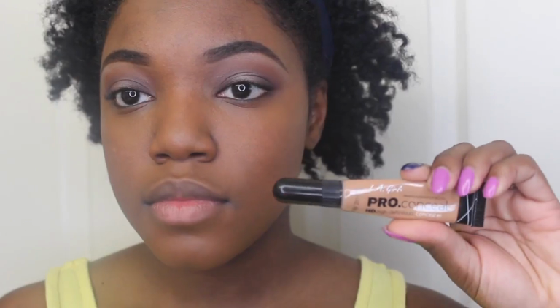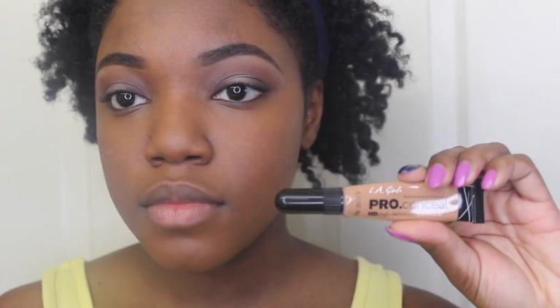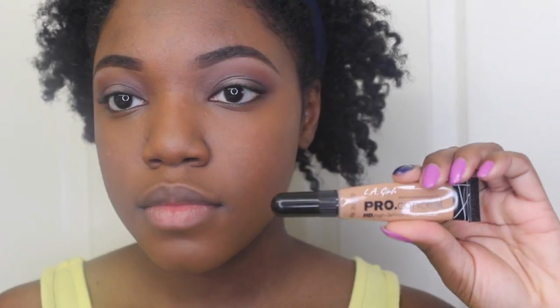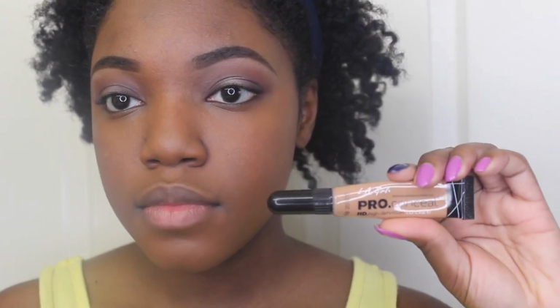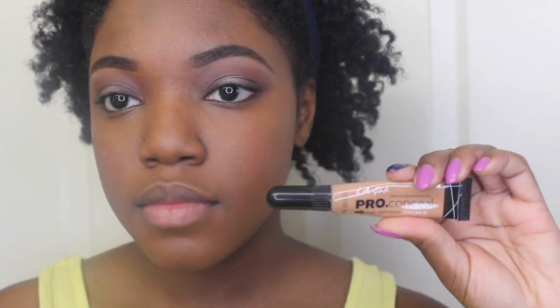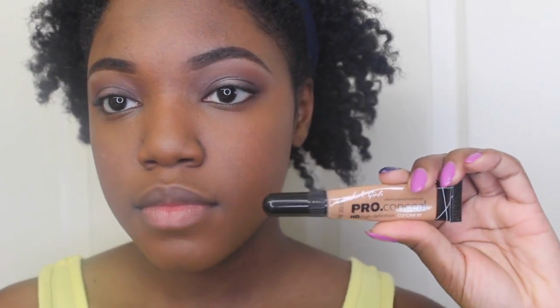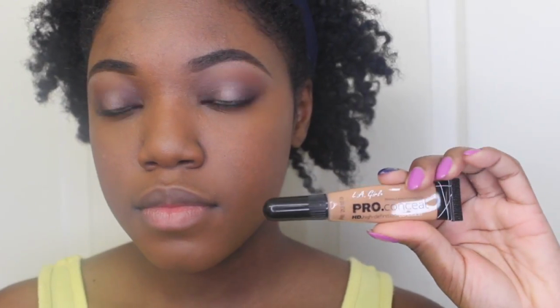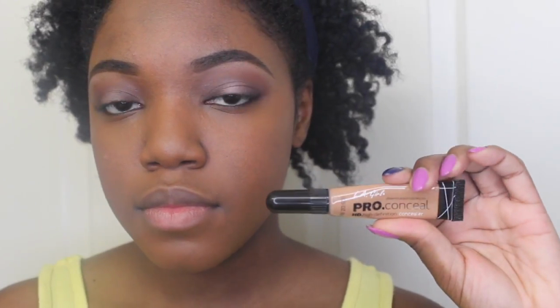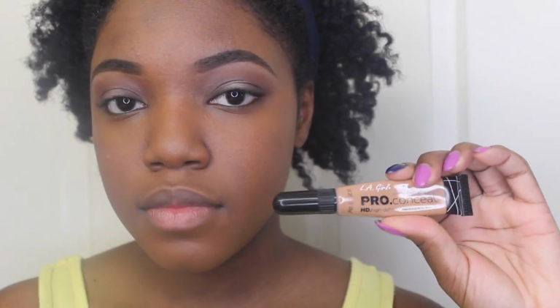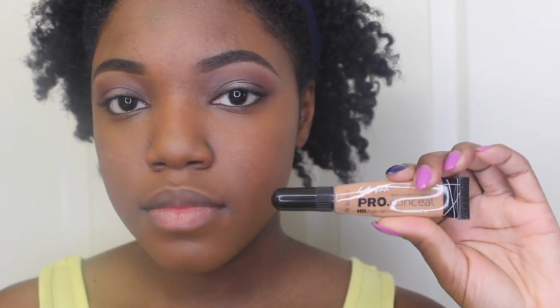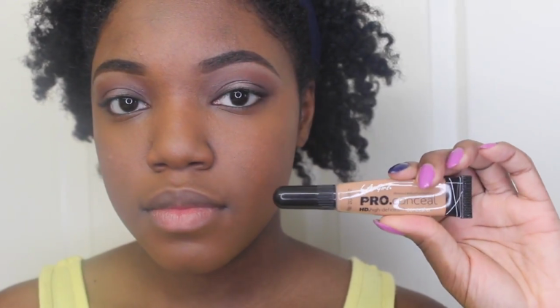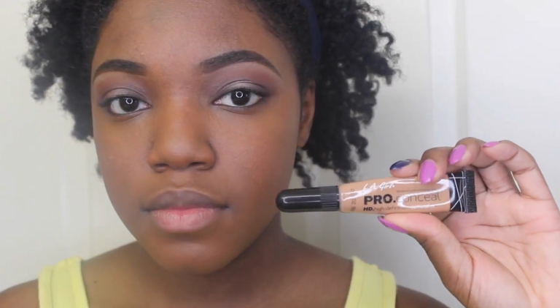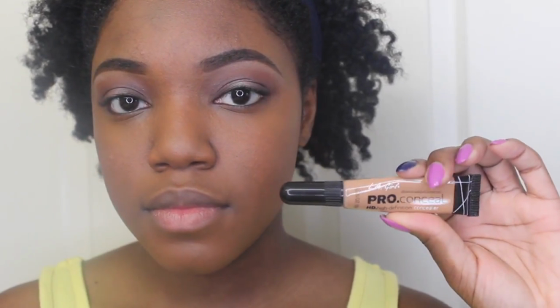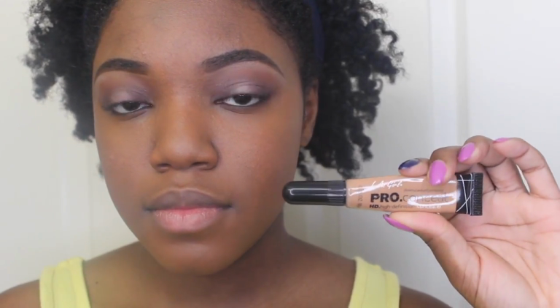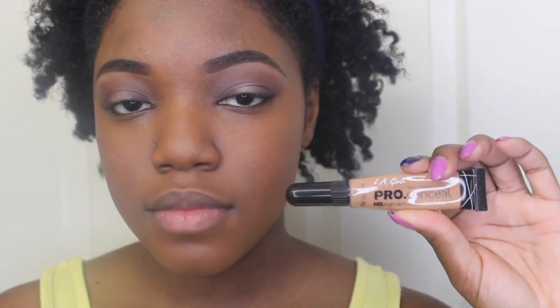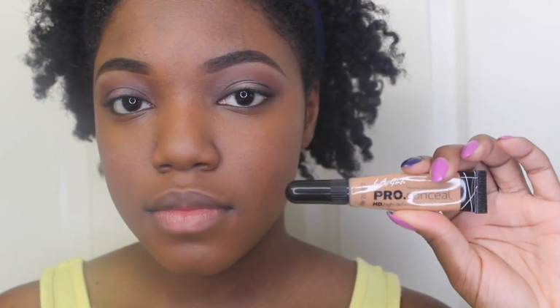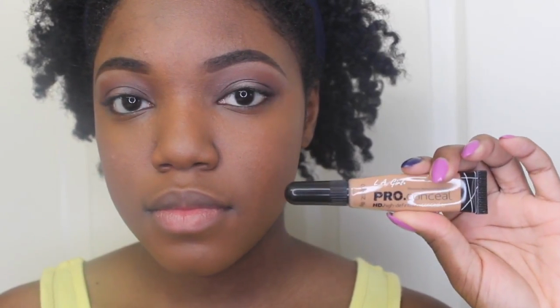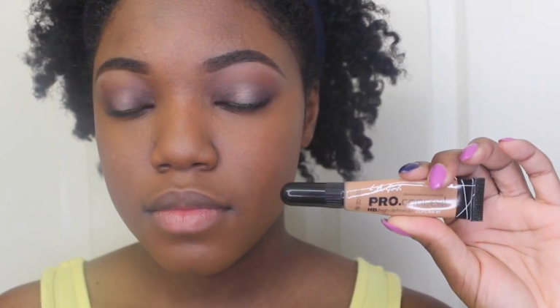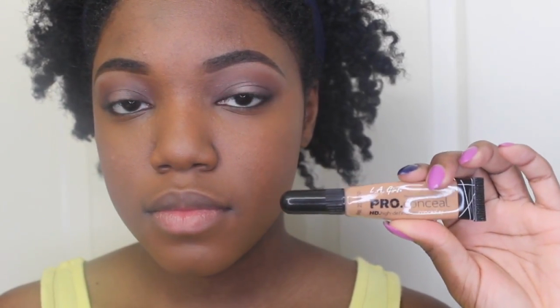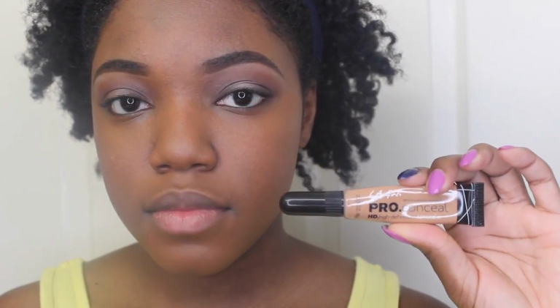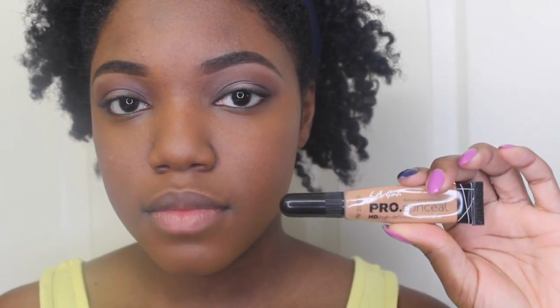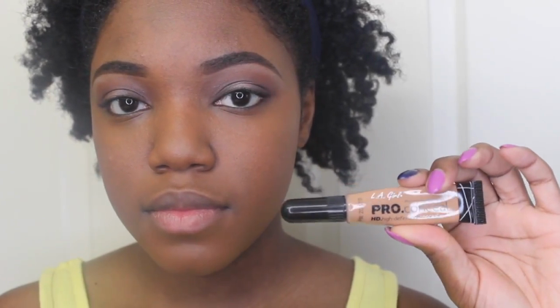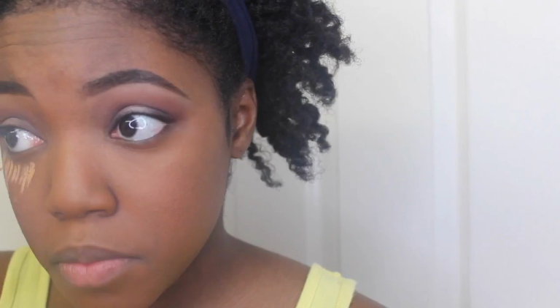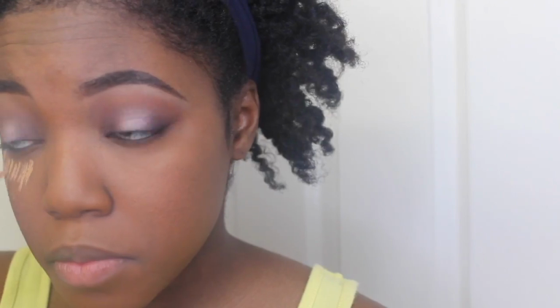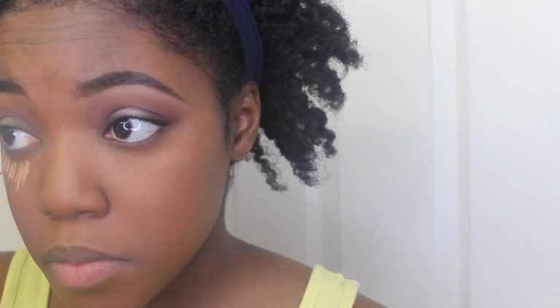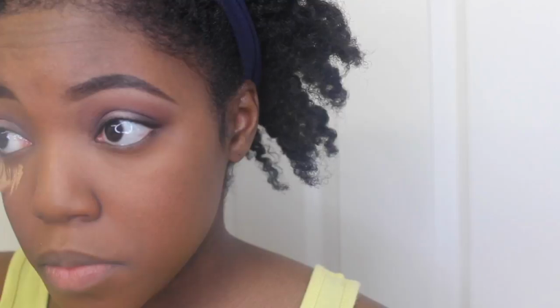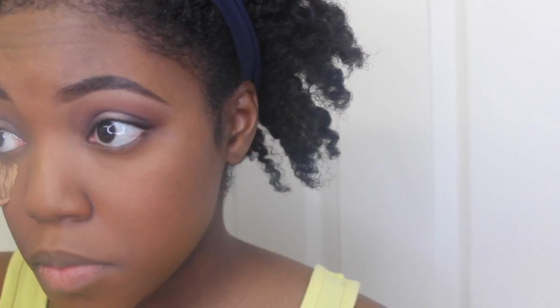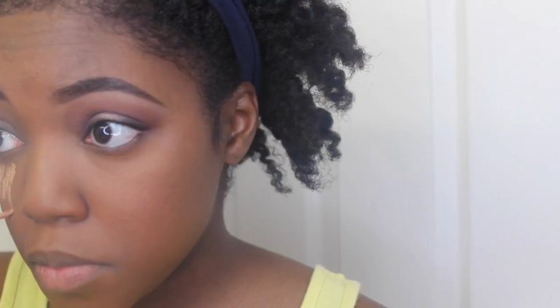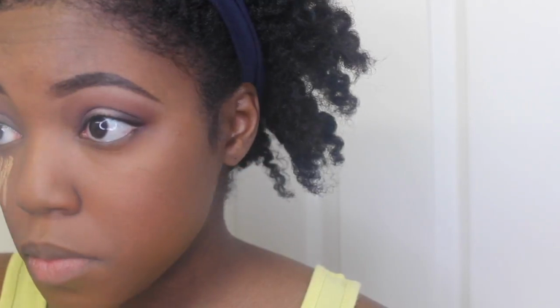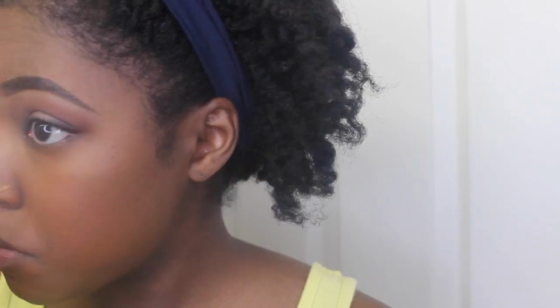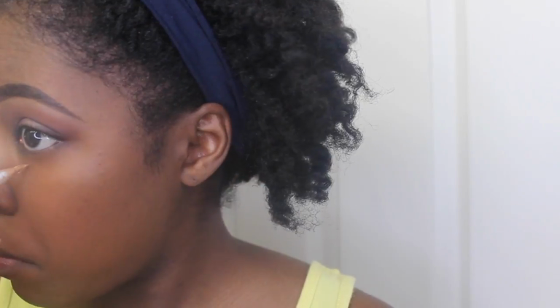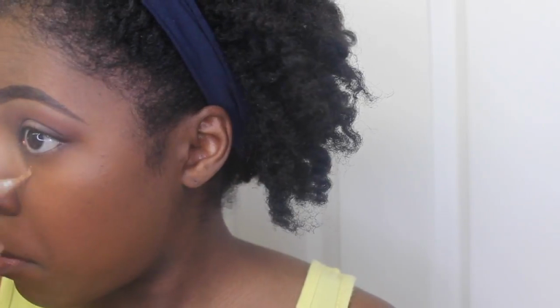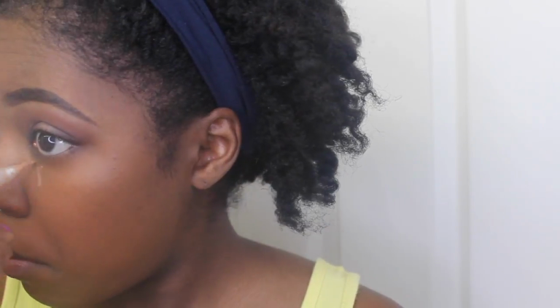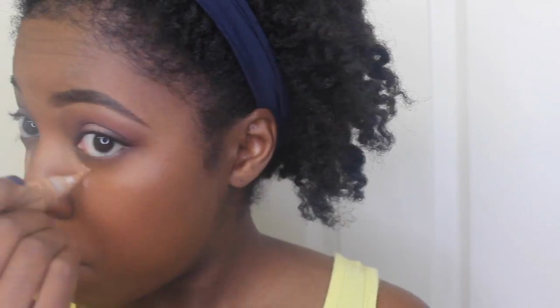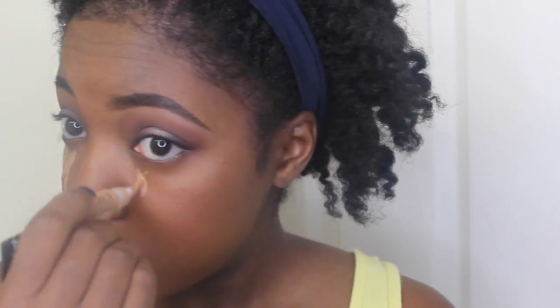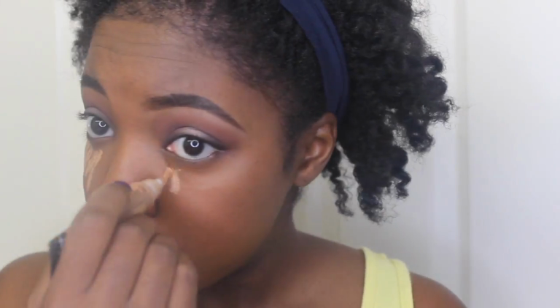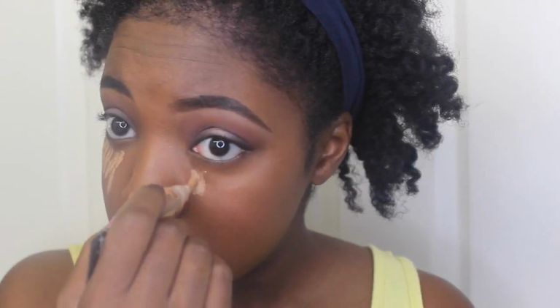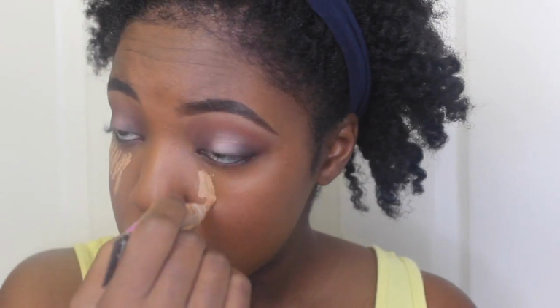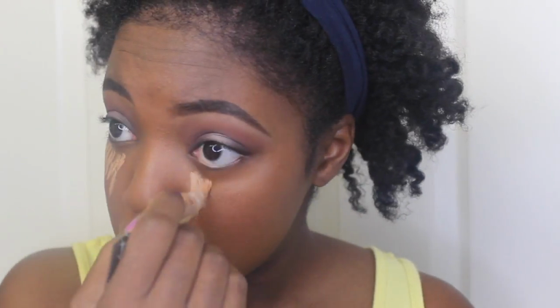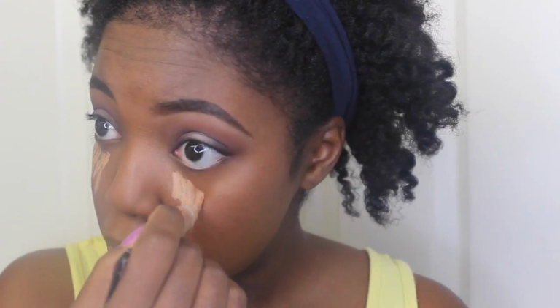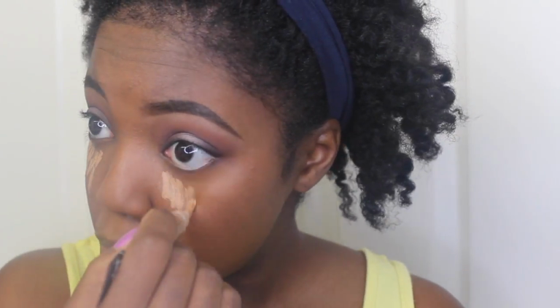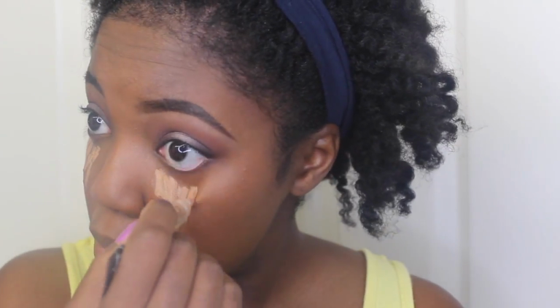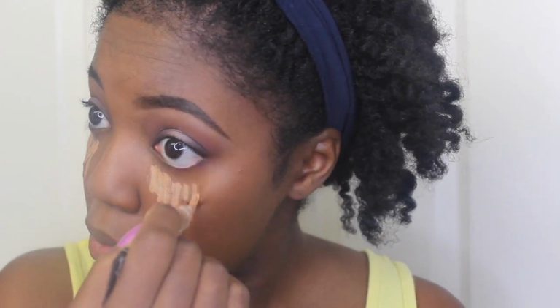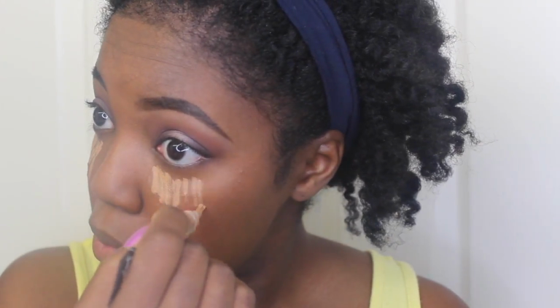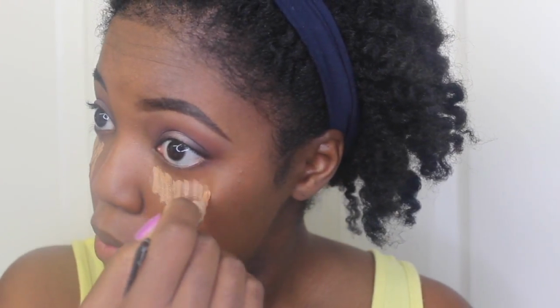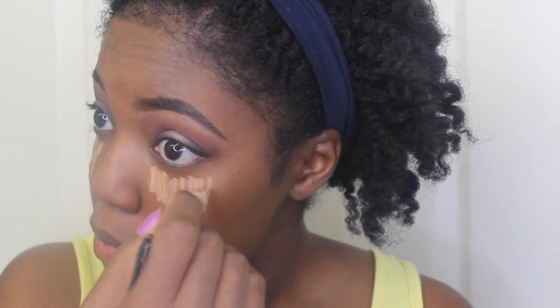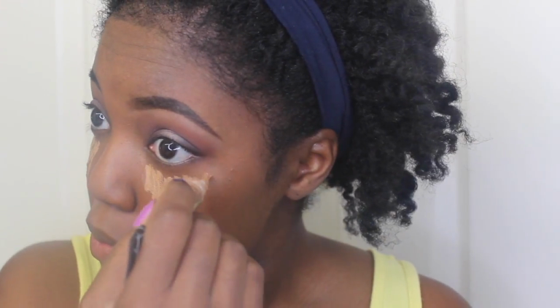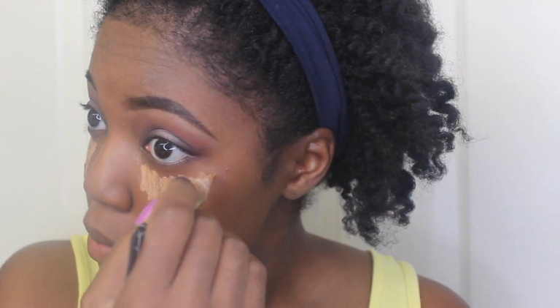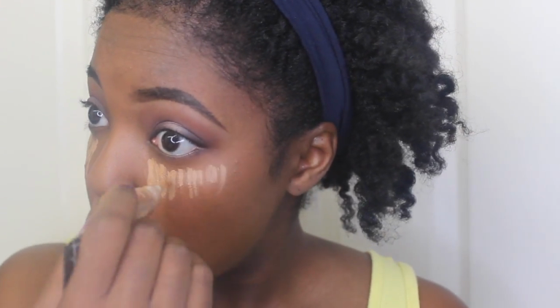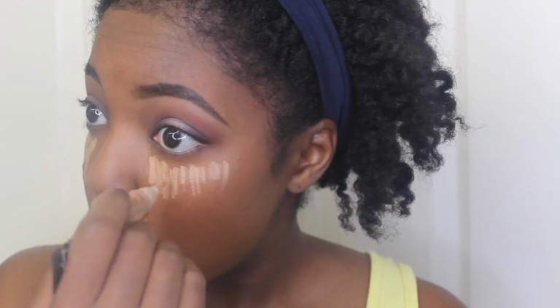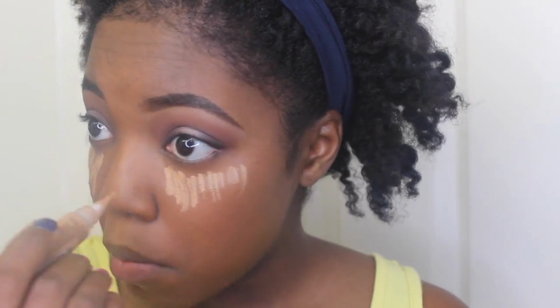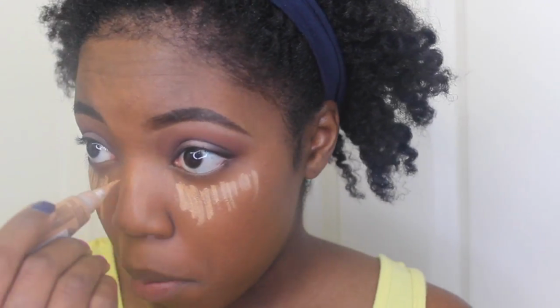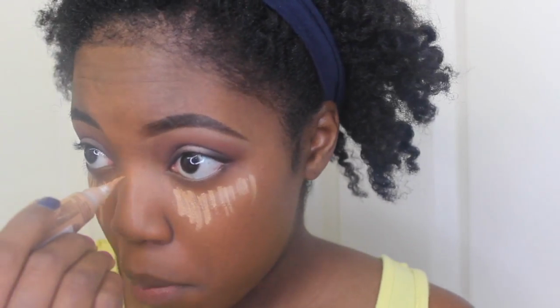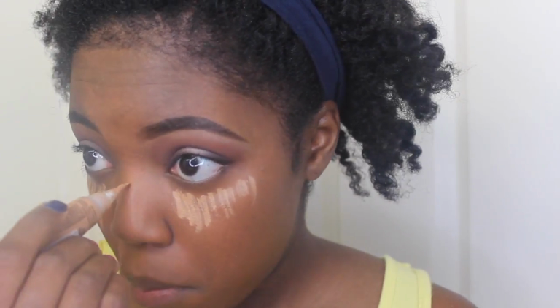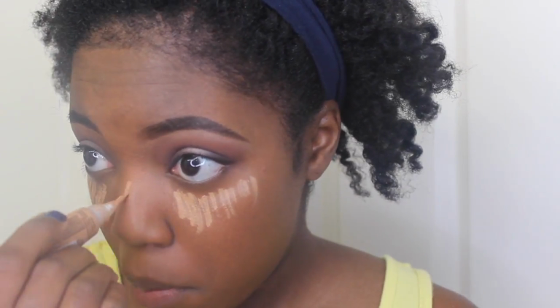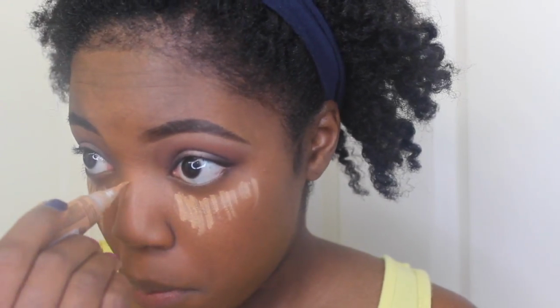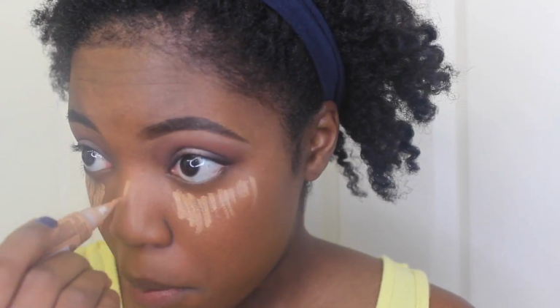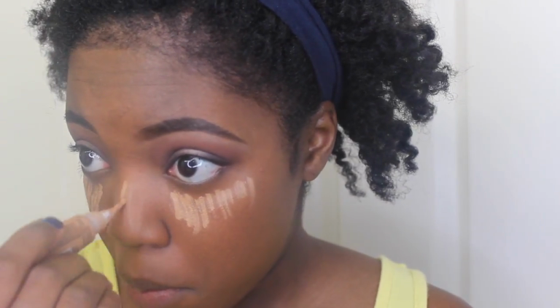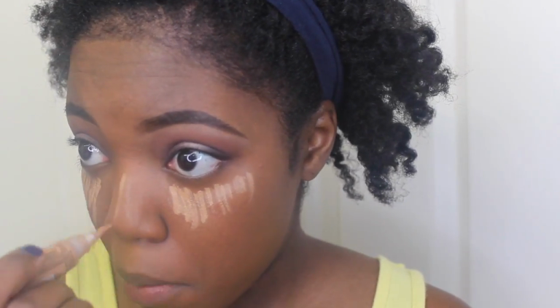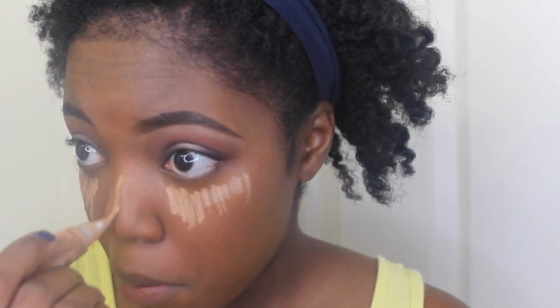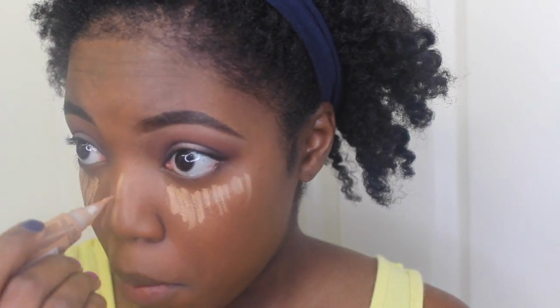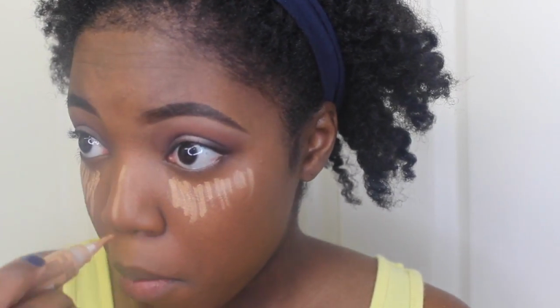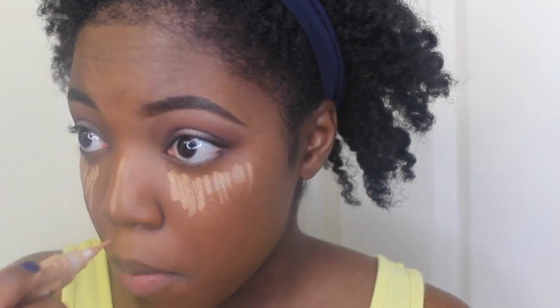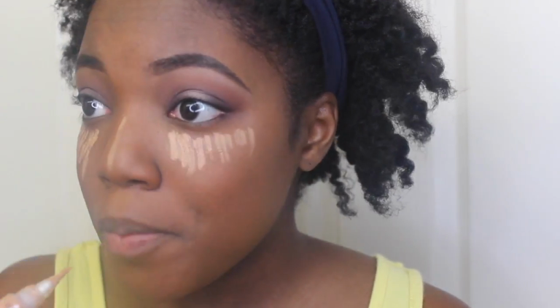Now I'm taking my LA Girl Pro Concealer, and I'm just going to apply that under my eyes, my chin, my nose, and my forehead.